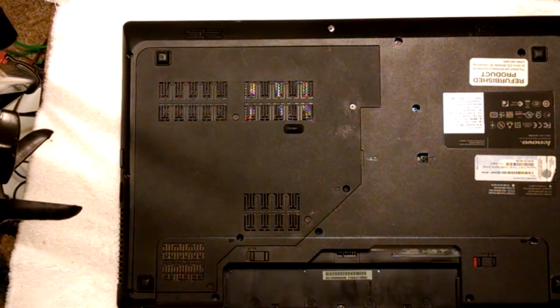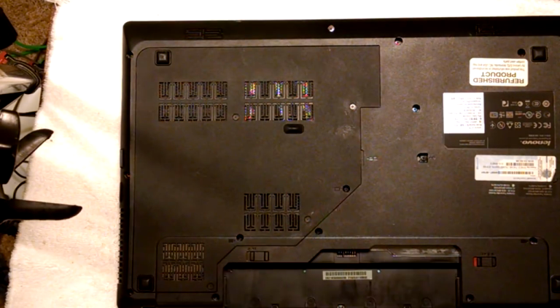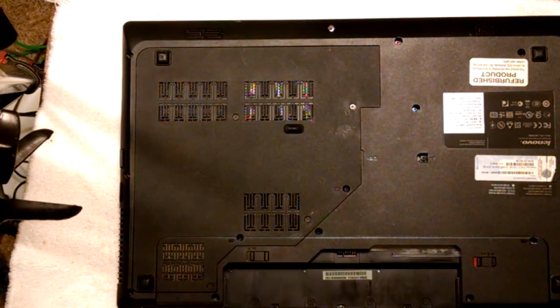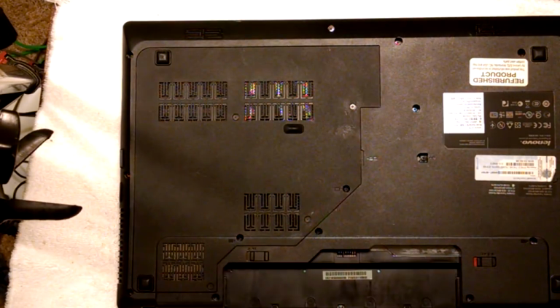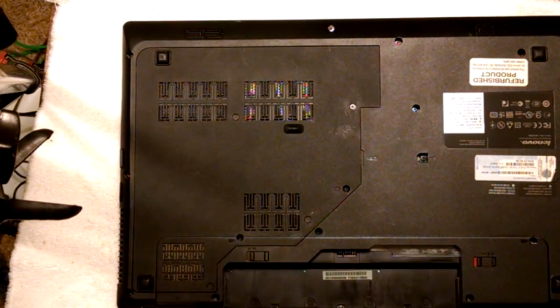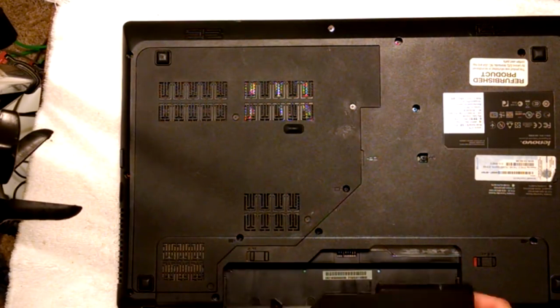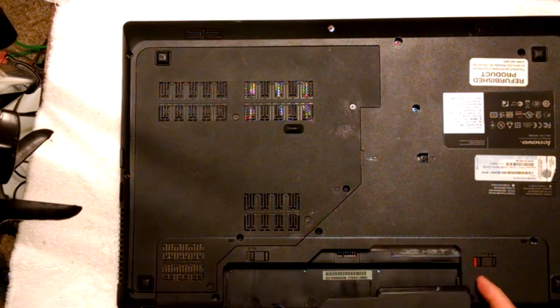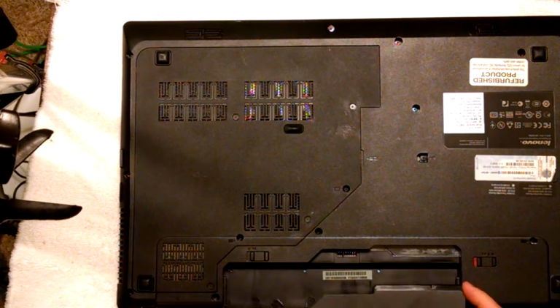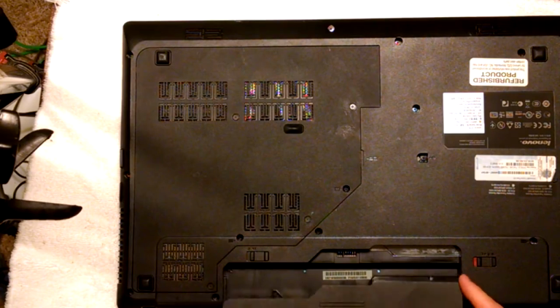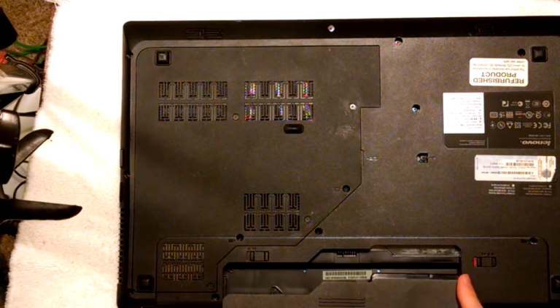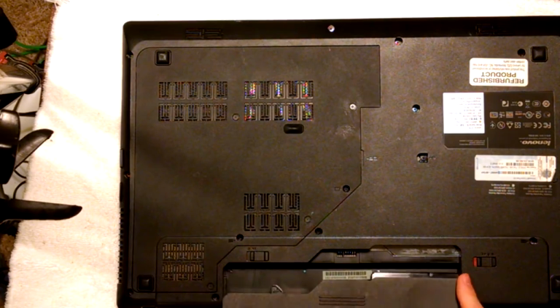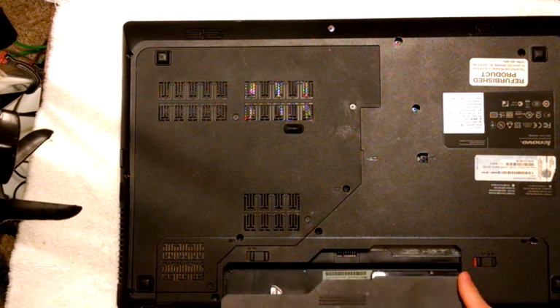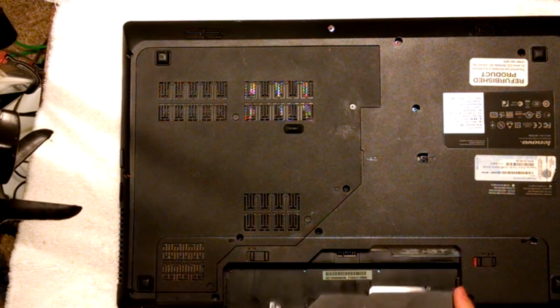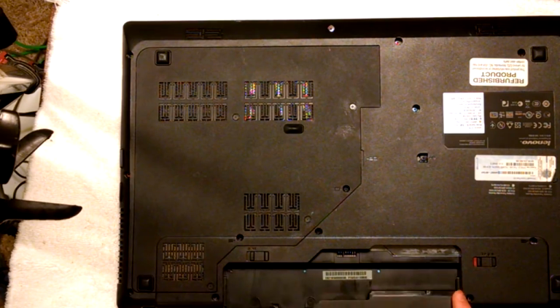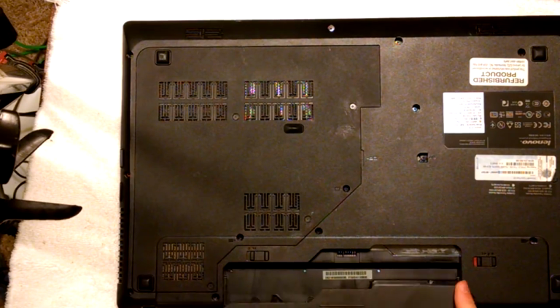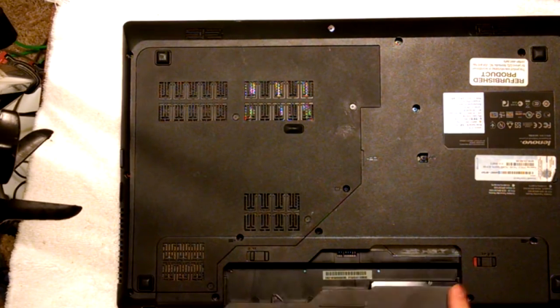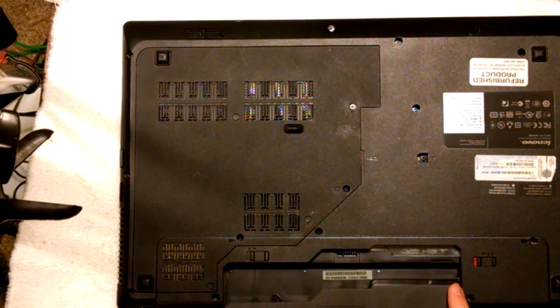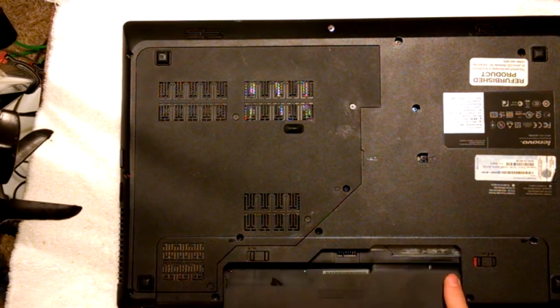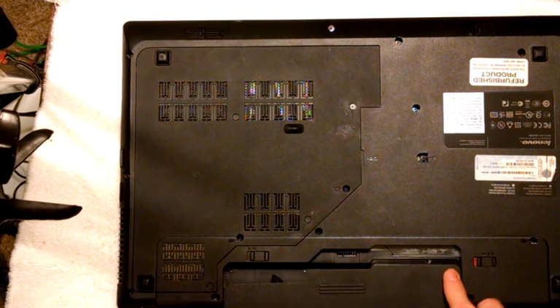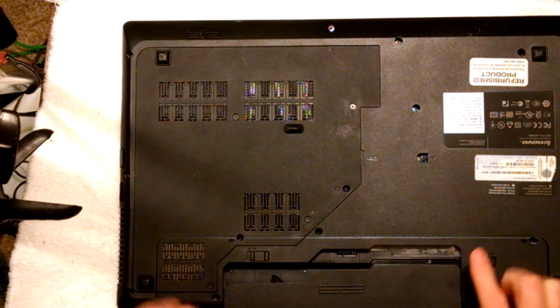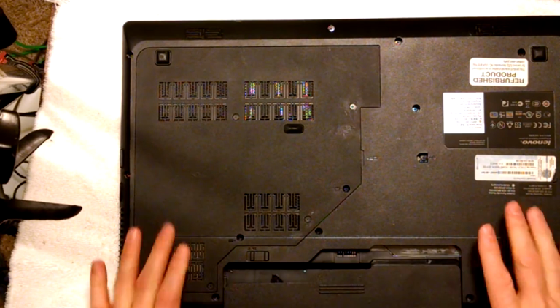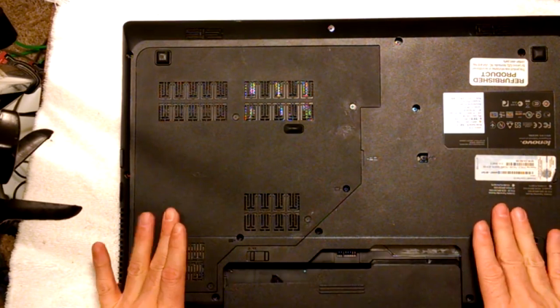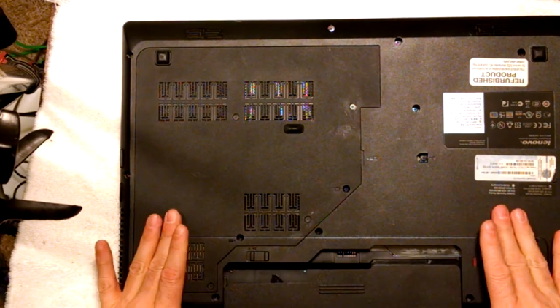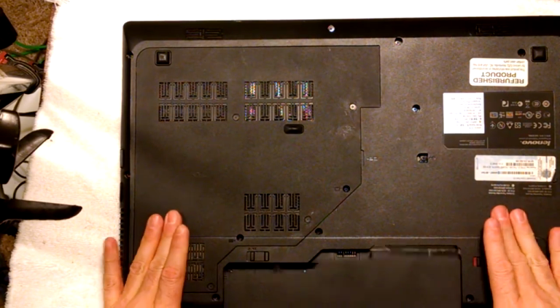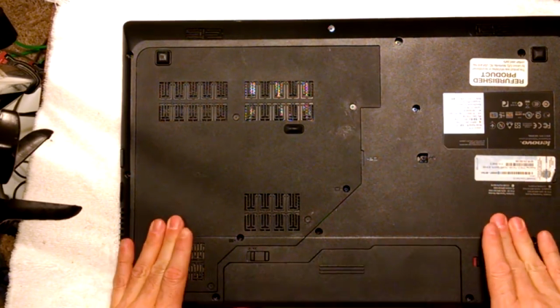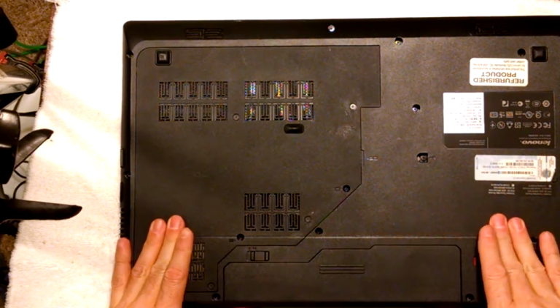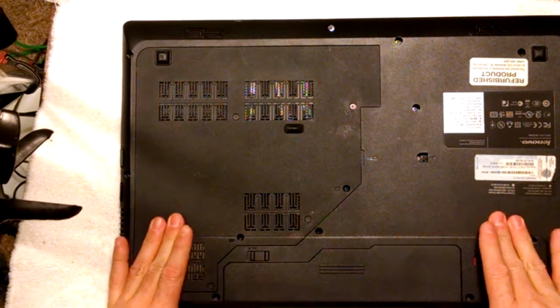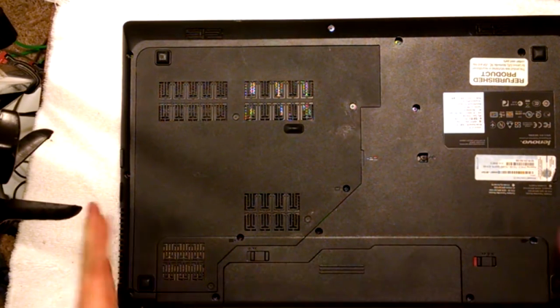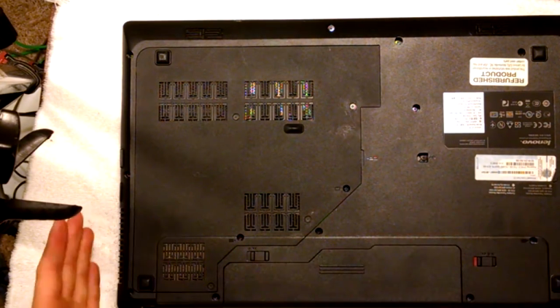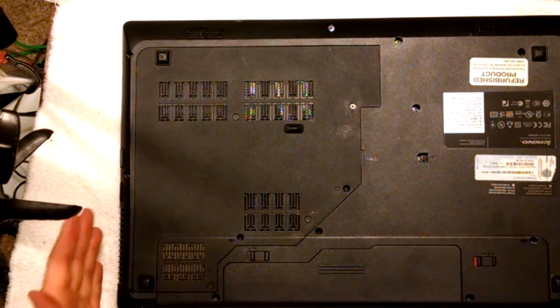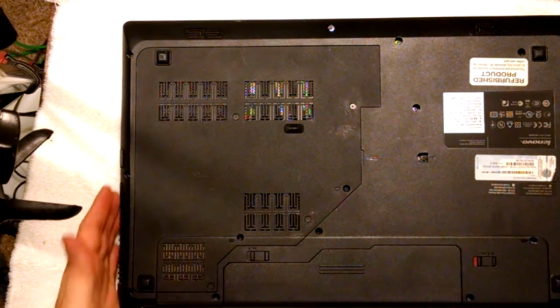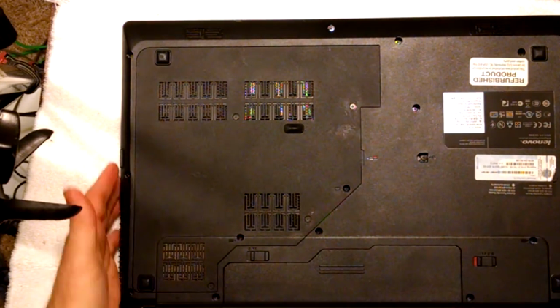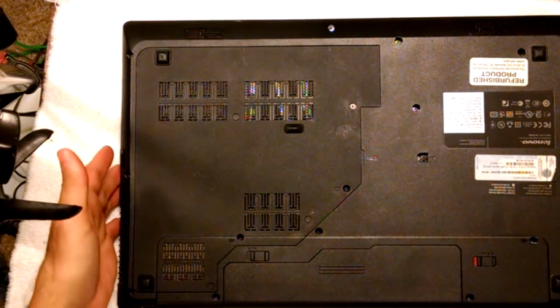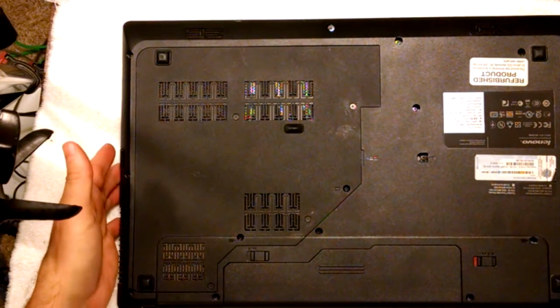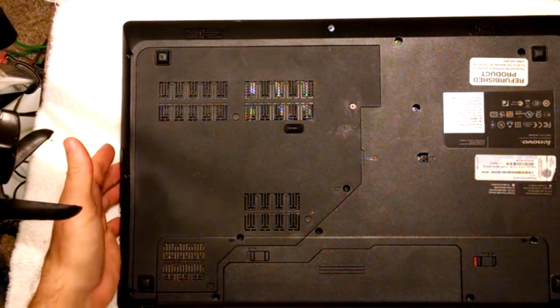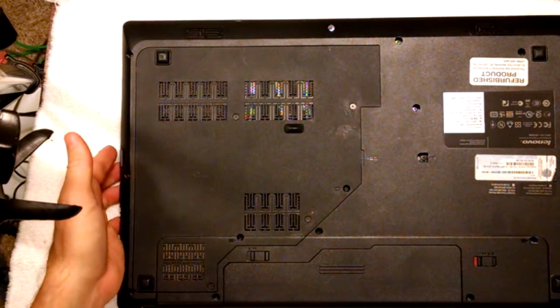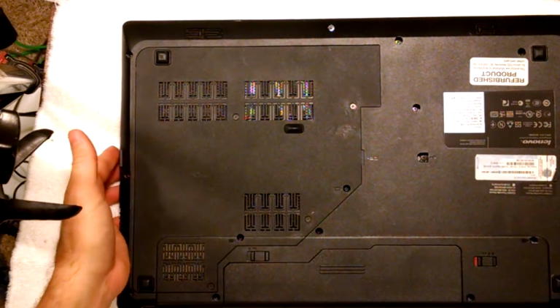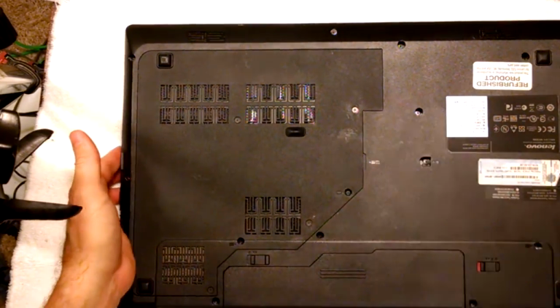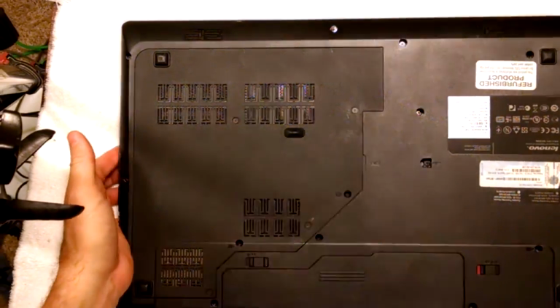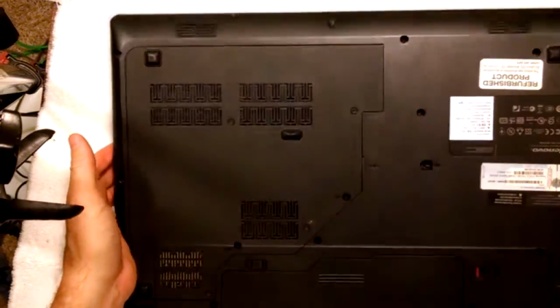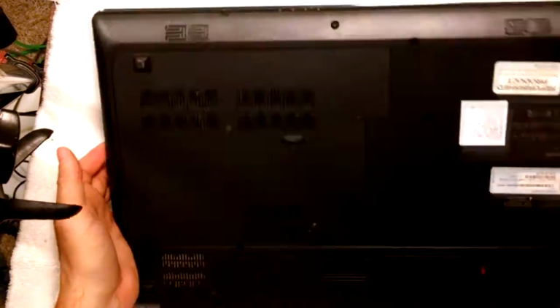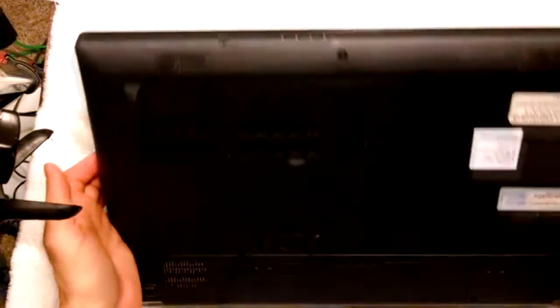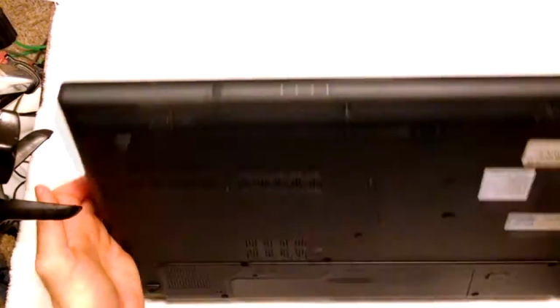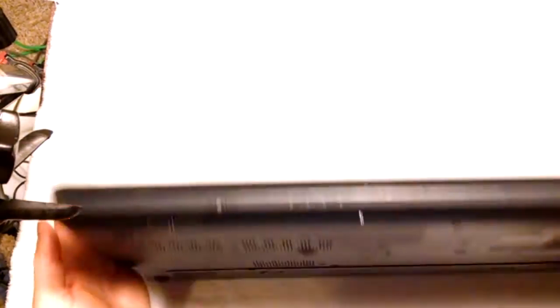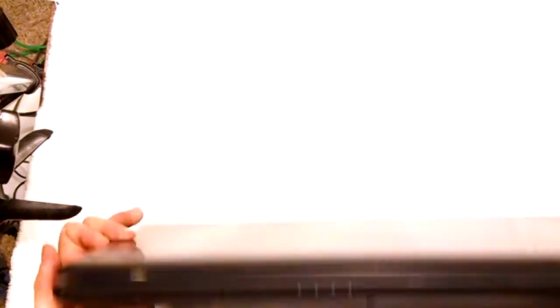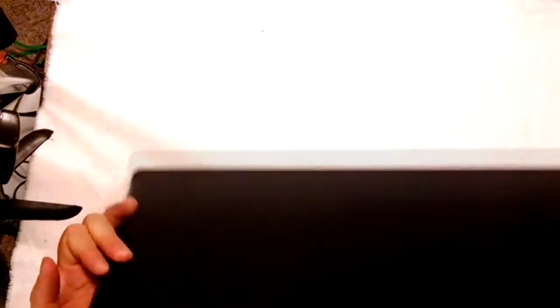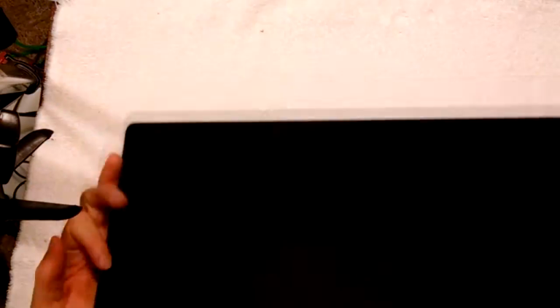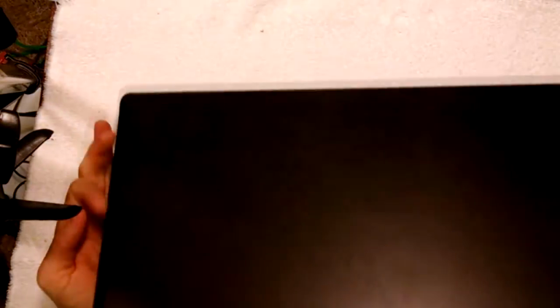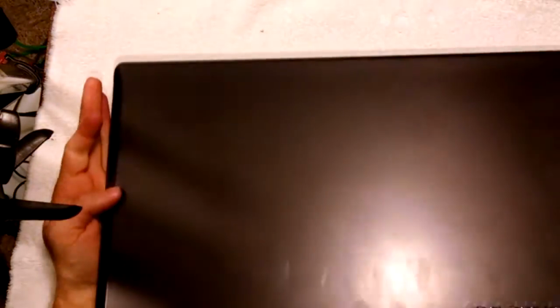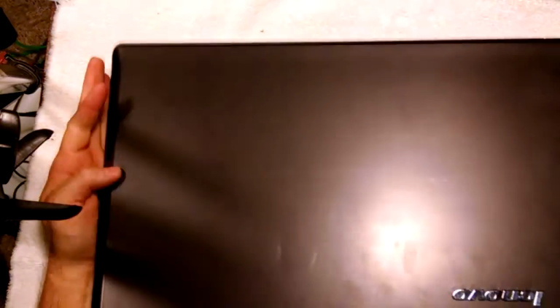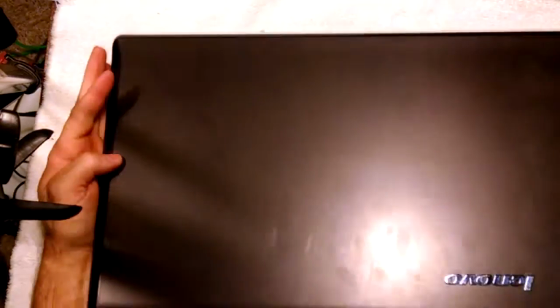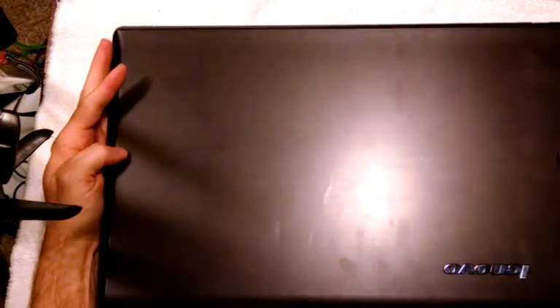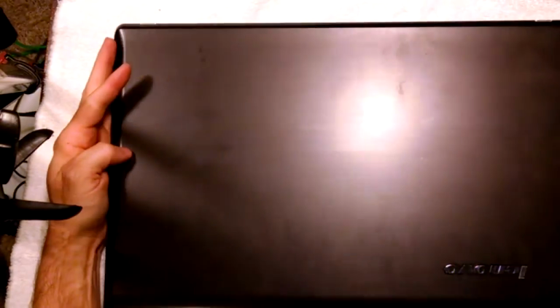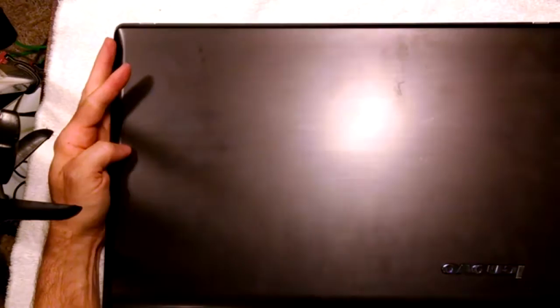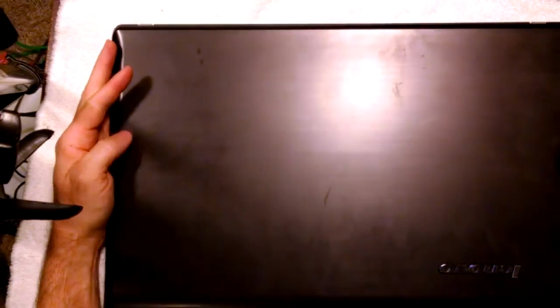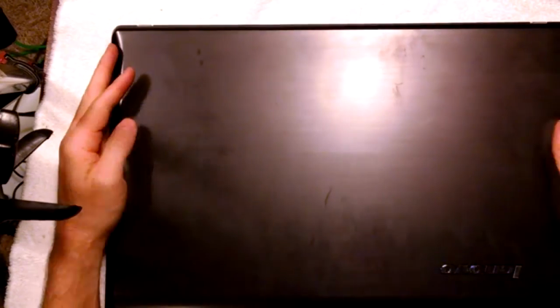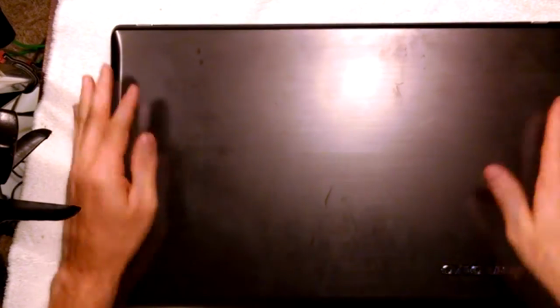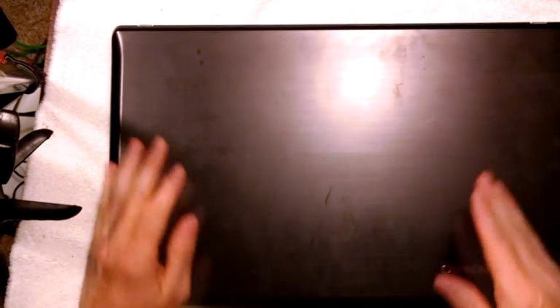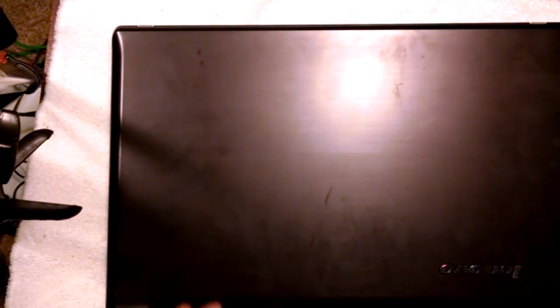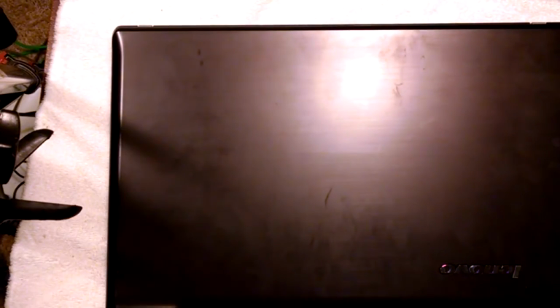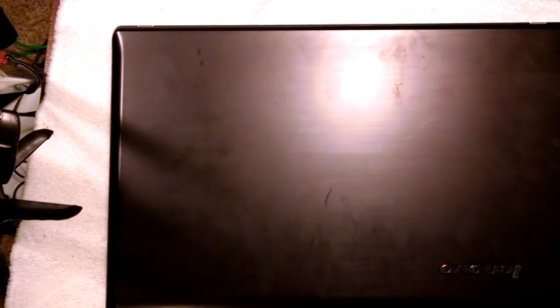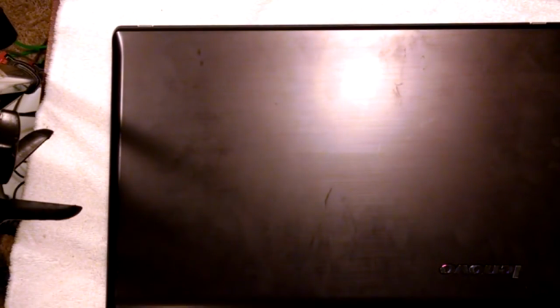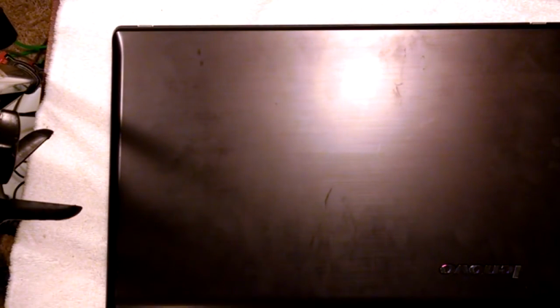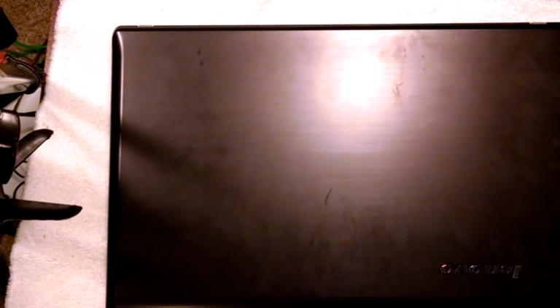Take our battery, put our battery back in, and then we are done.